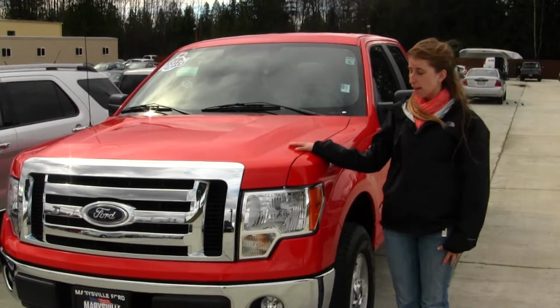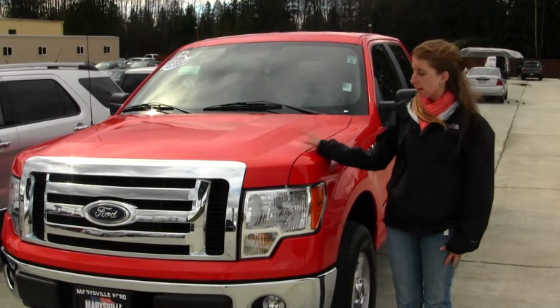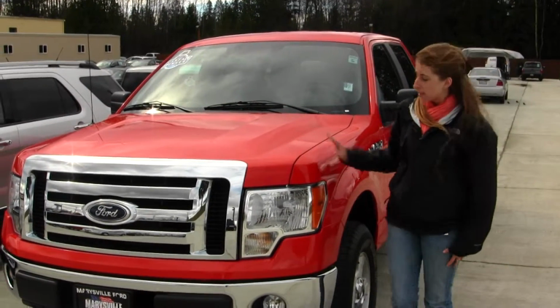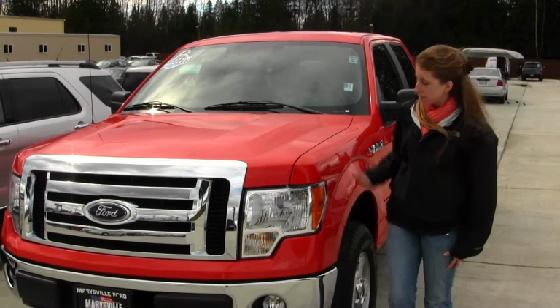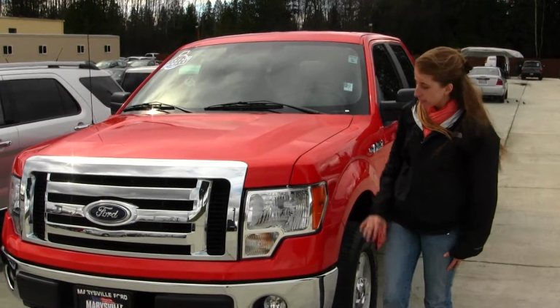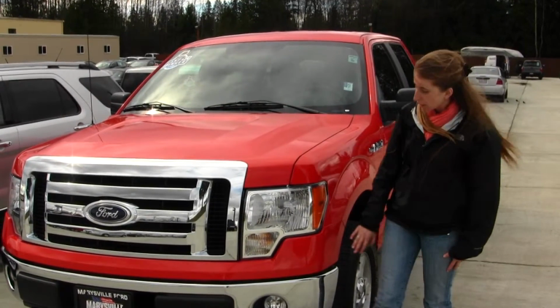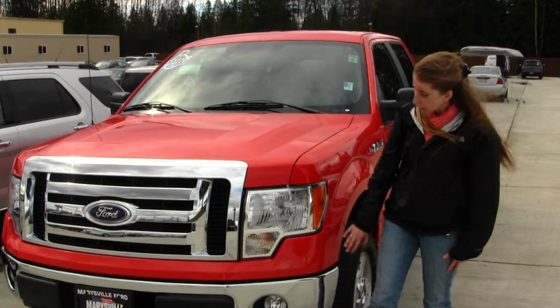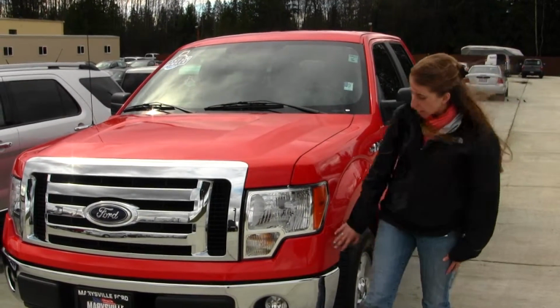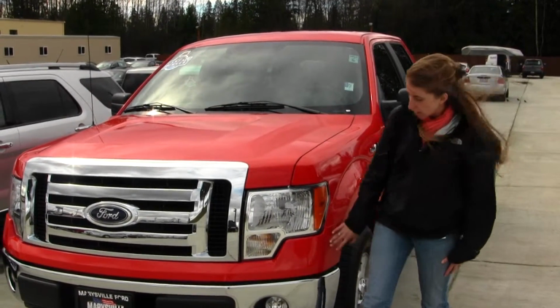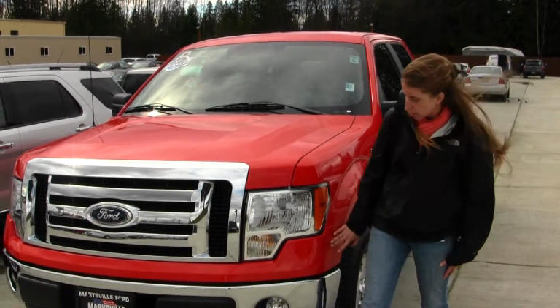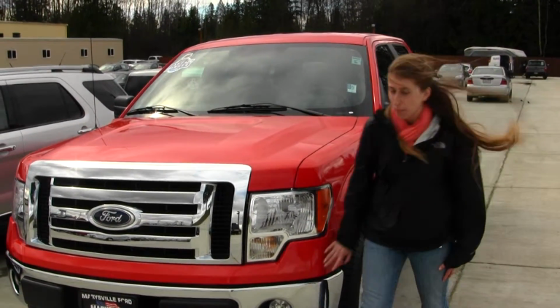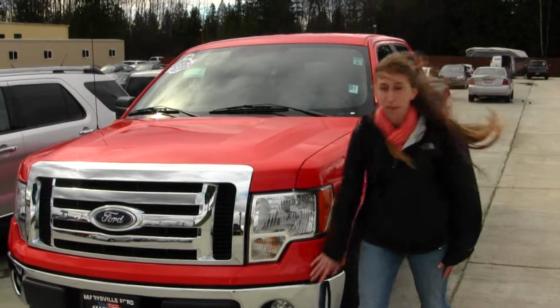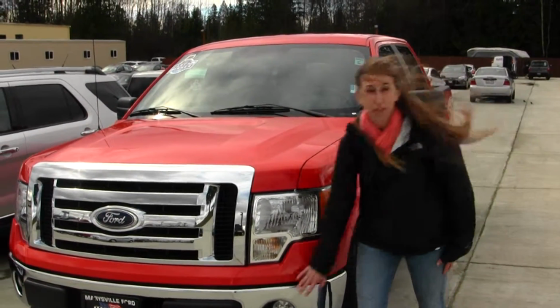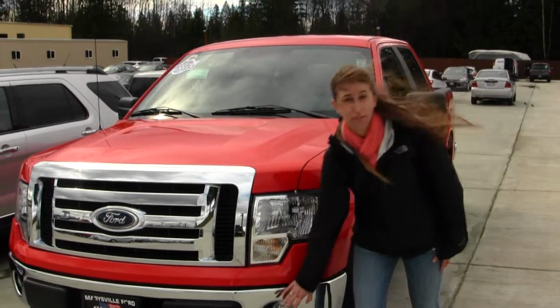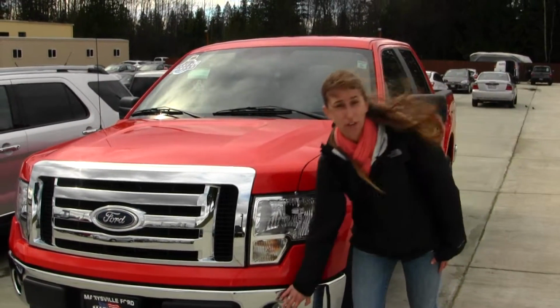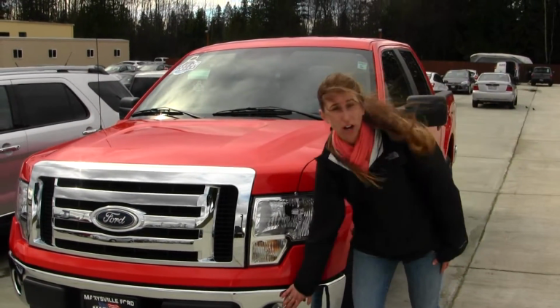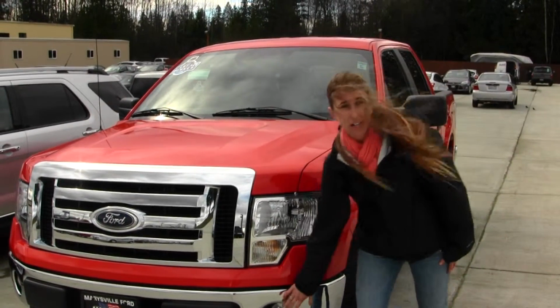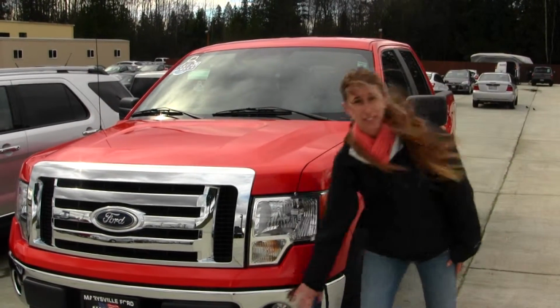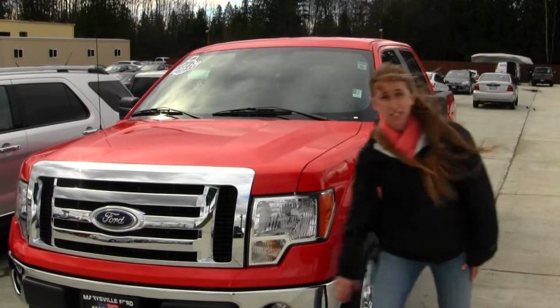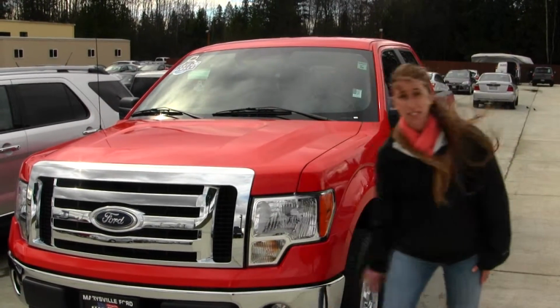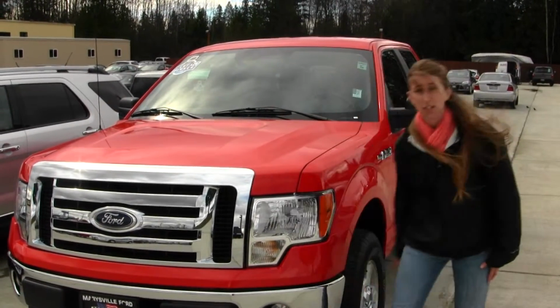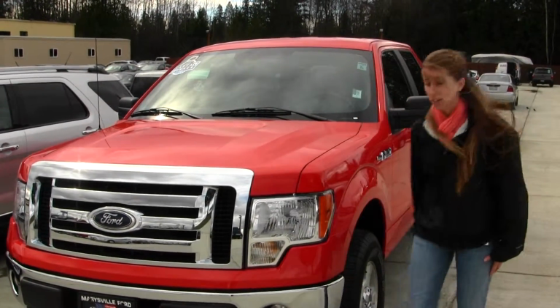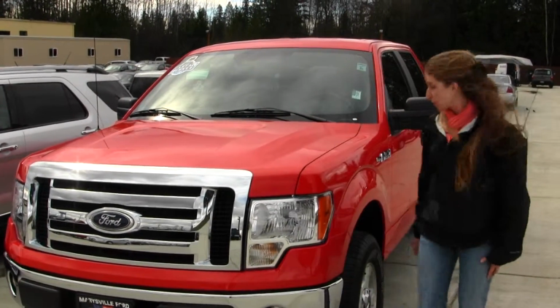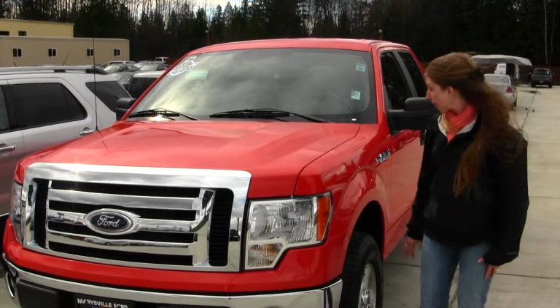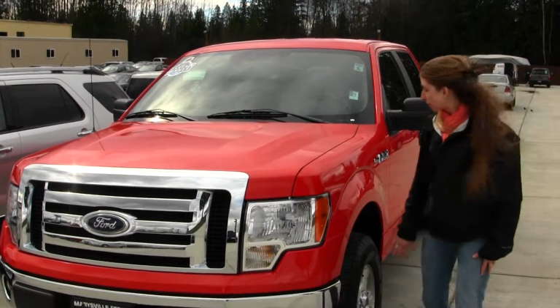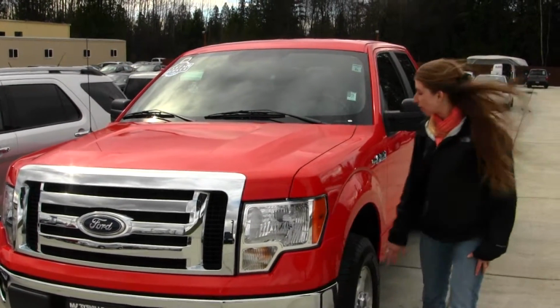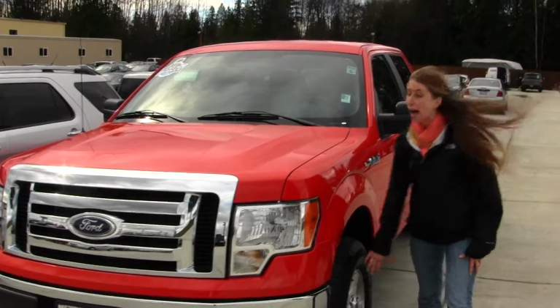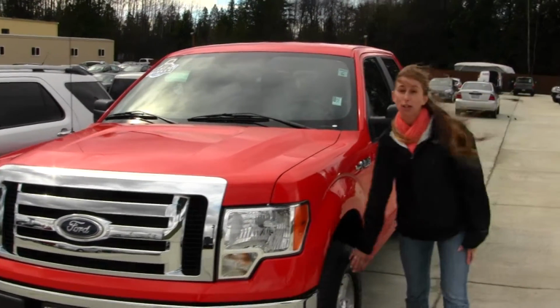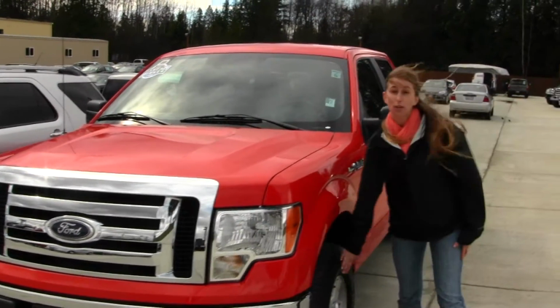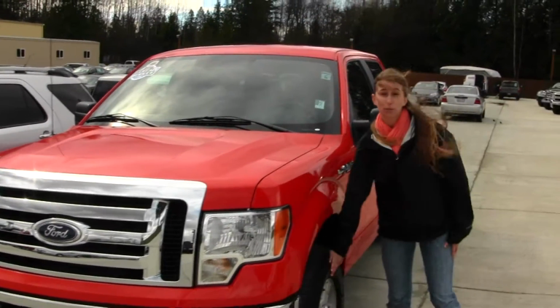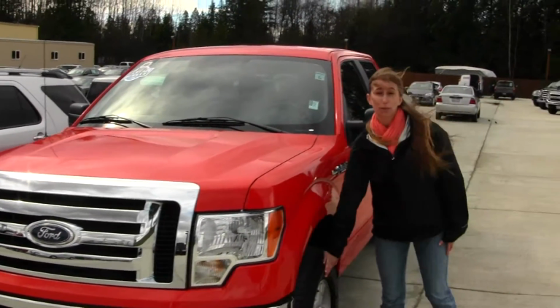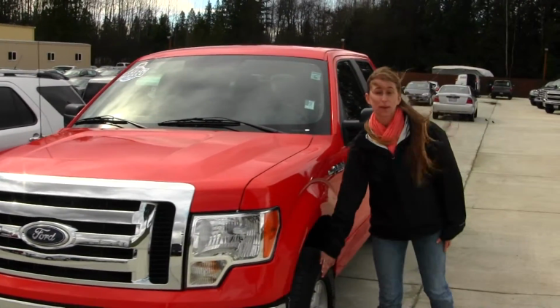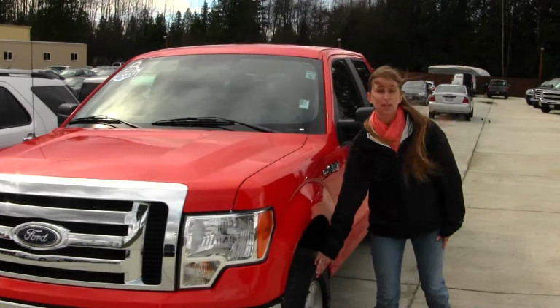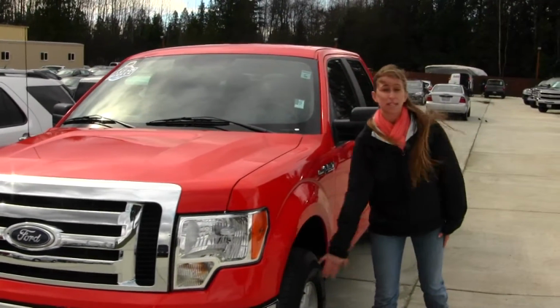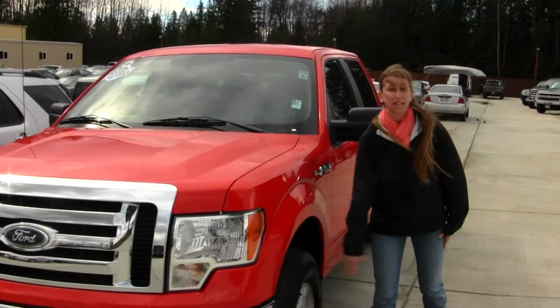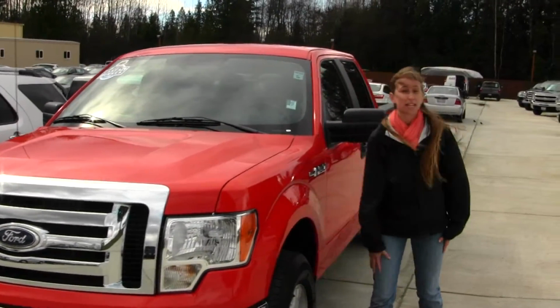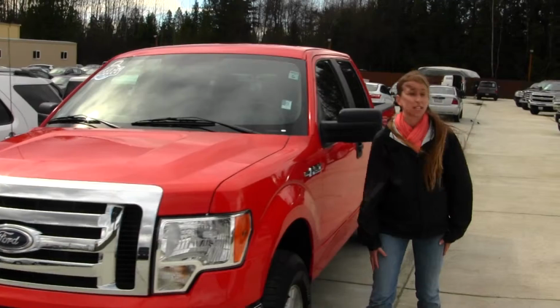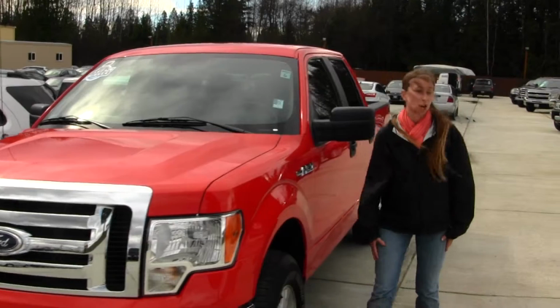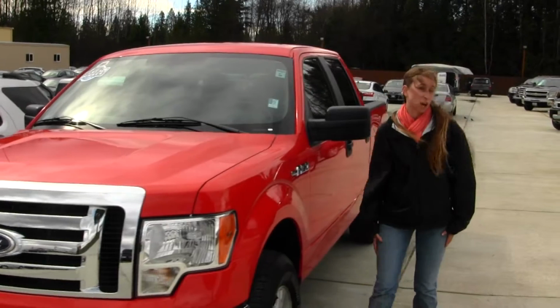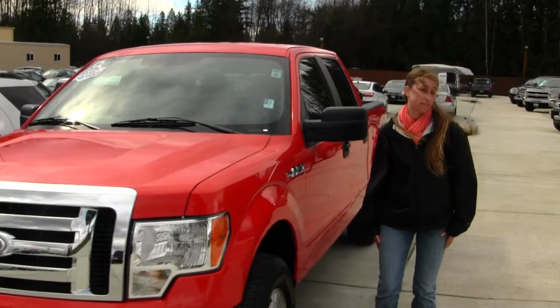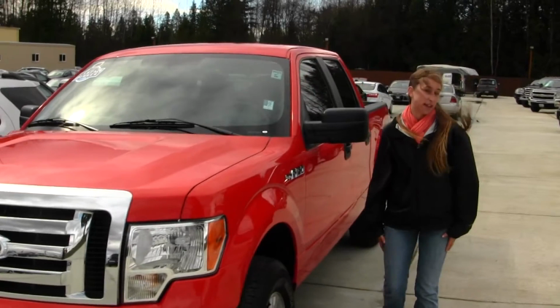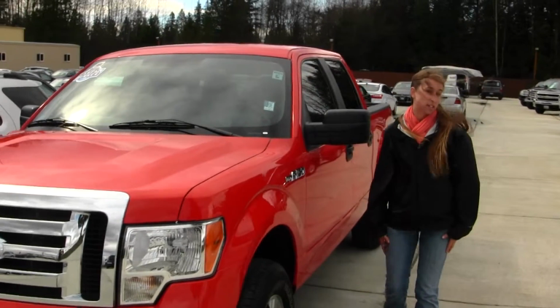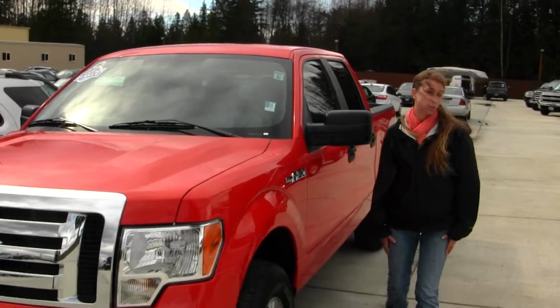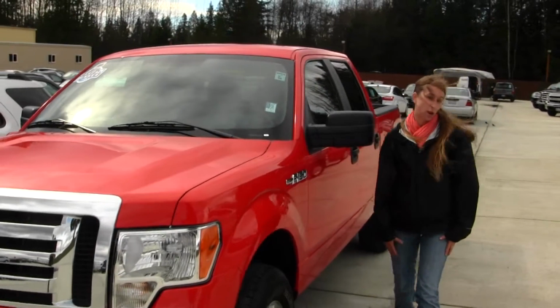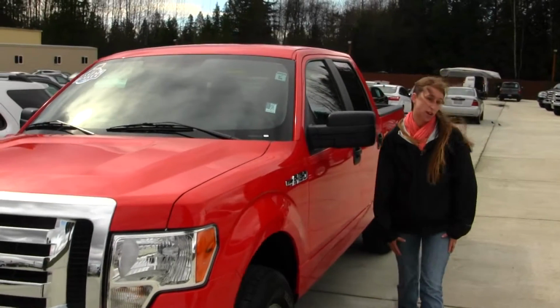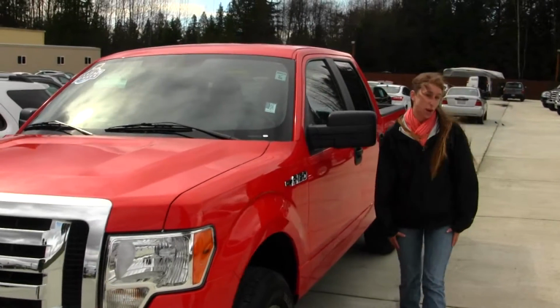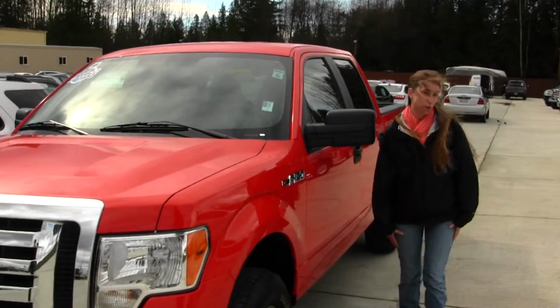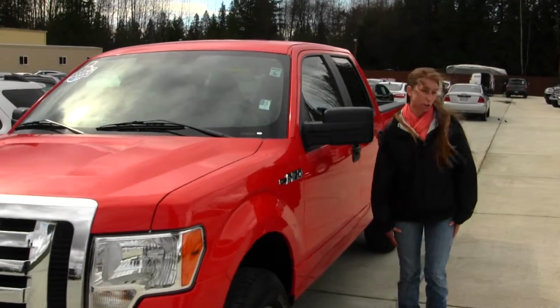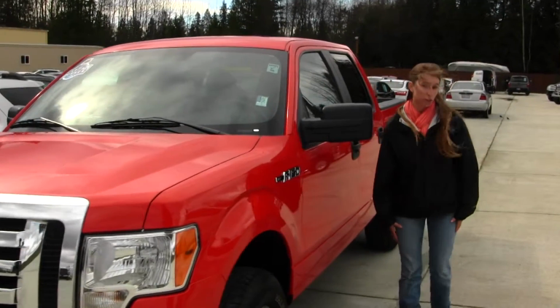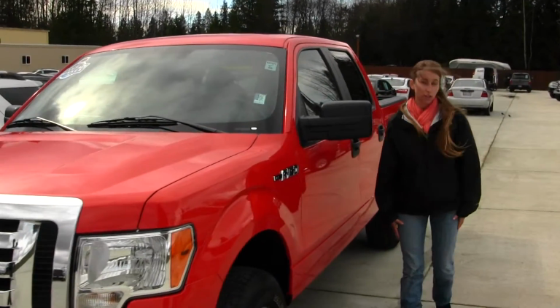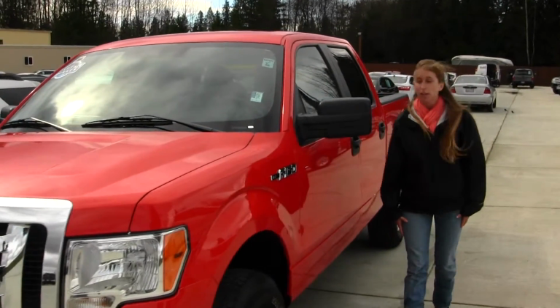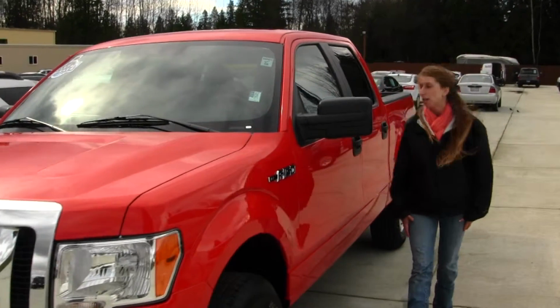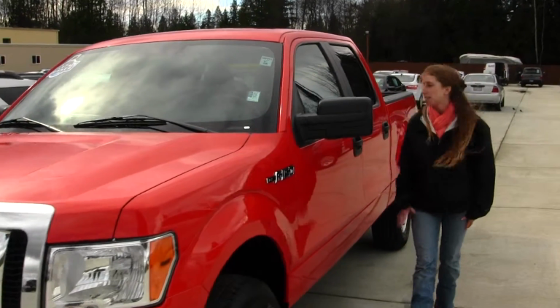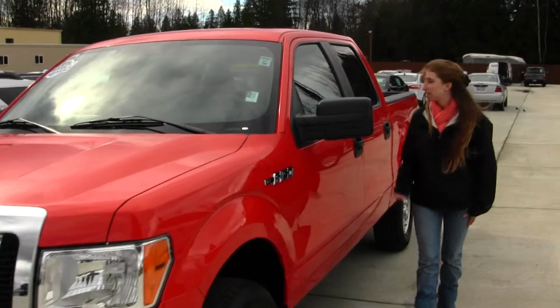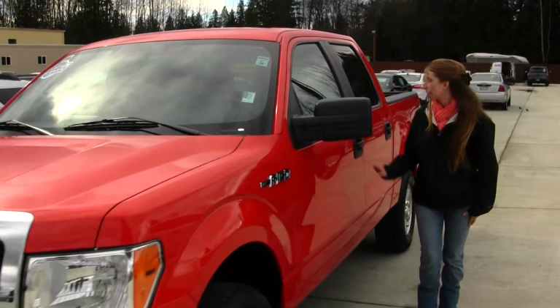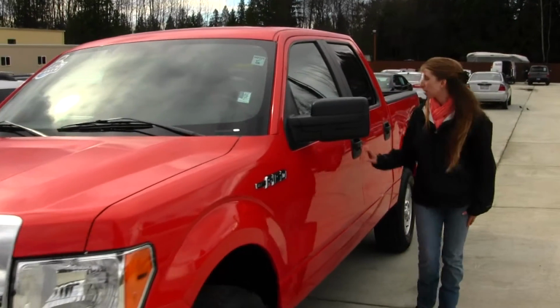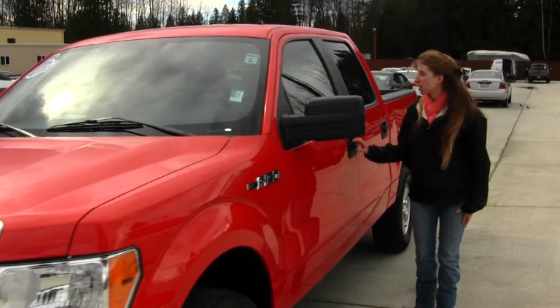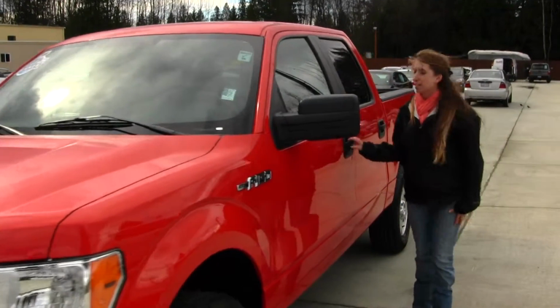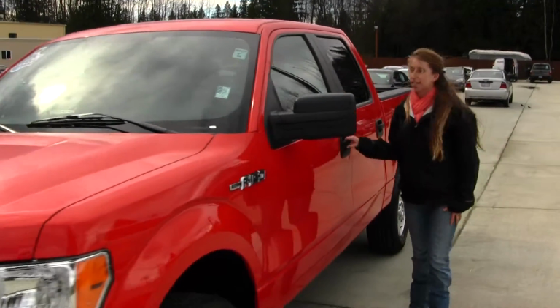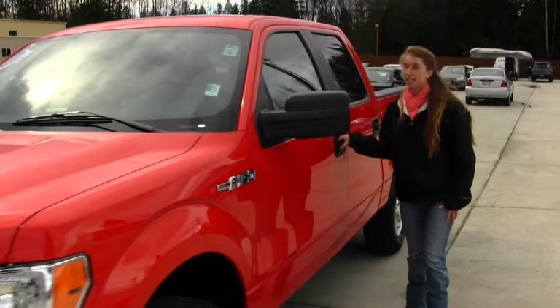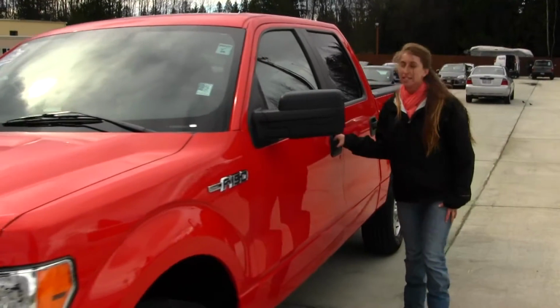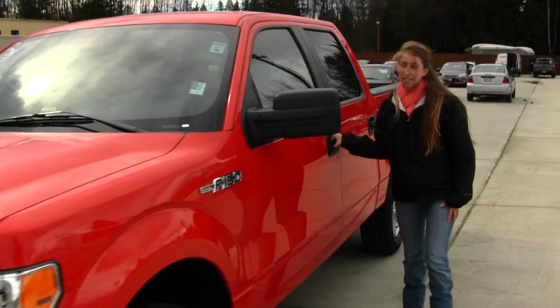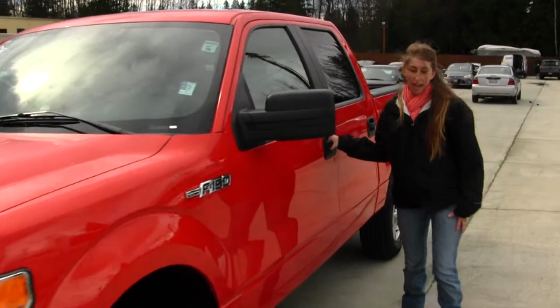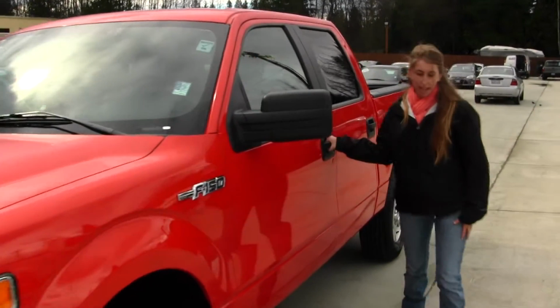This vehicle comes with fog lights, alloy wheels, and it is Carfax one owner. Let's take a look on the inside.